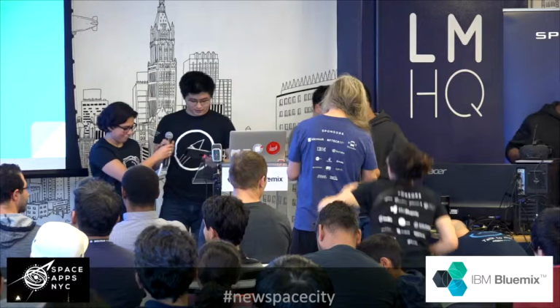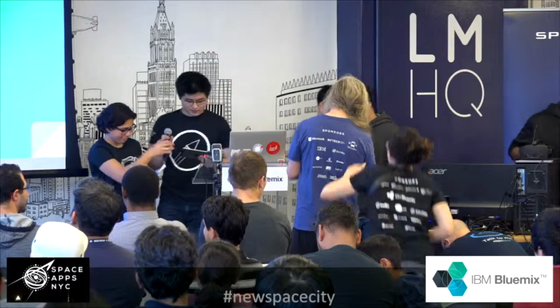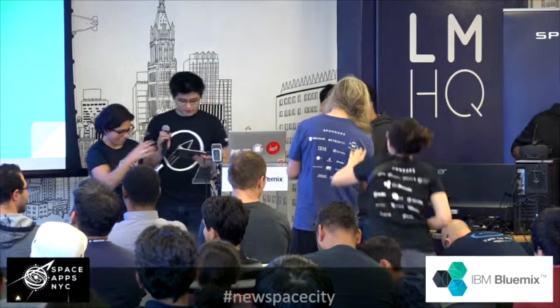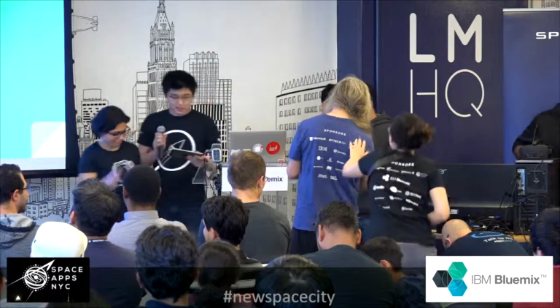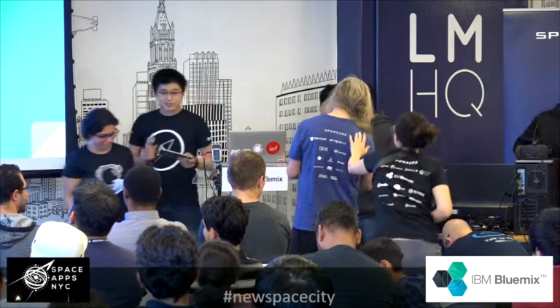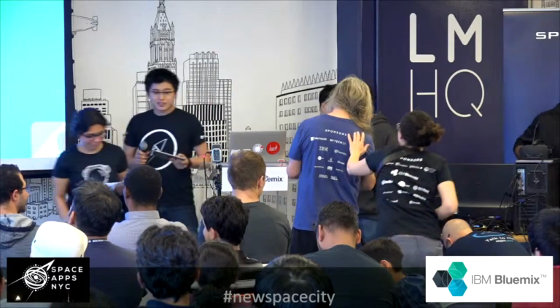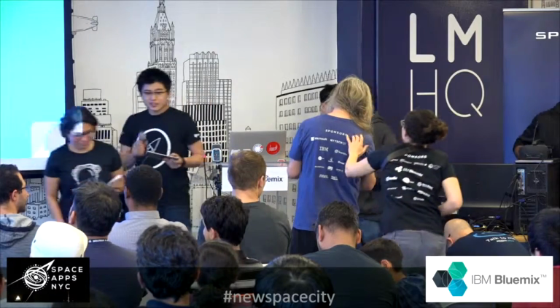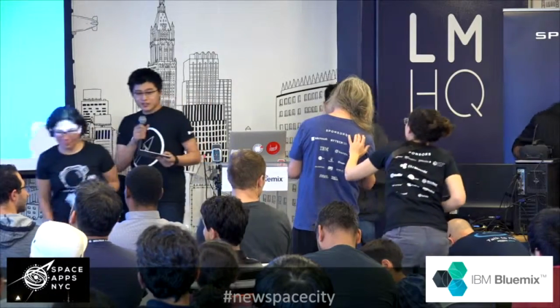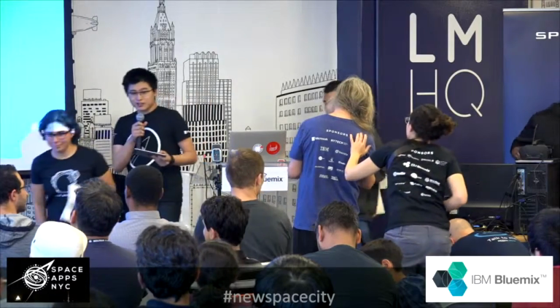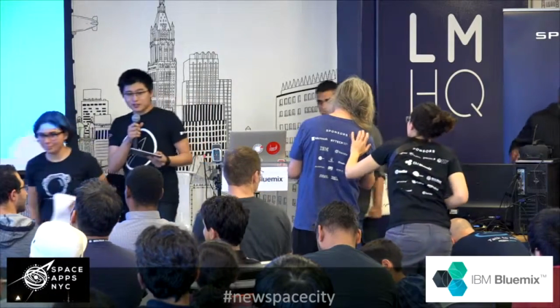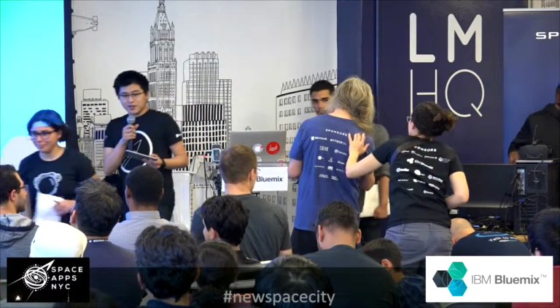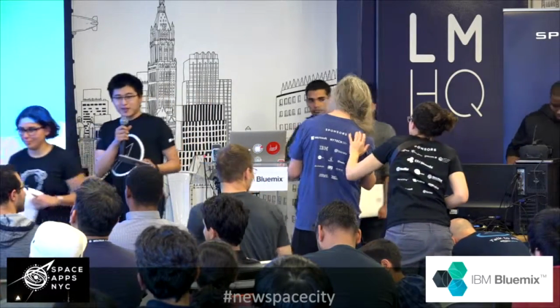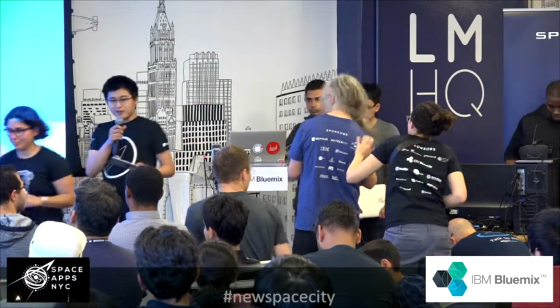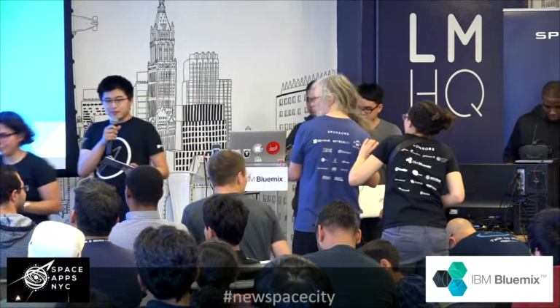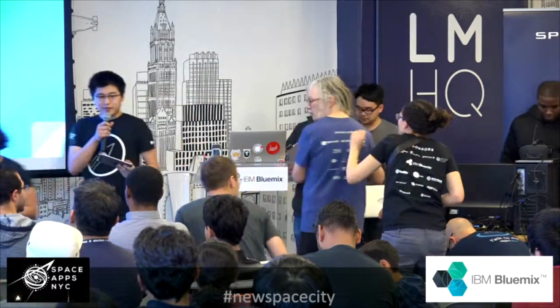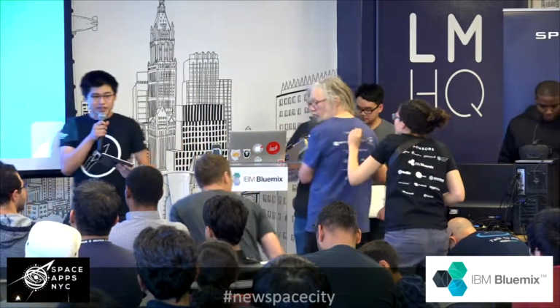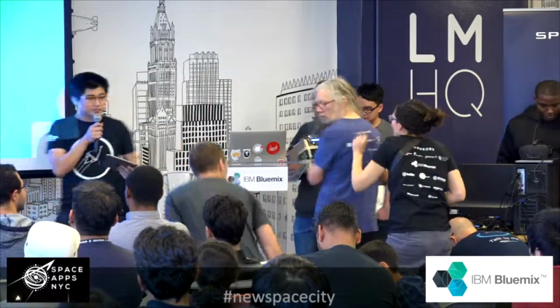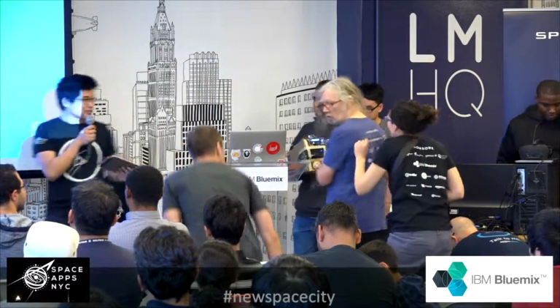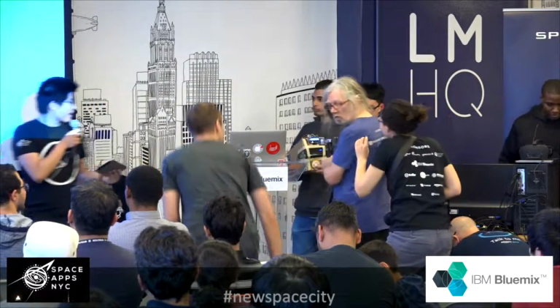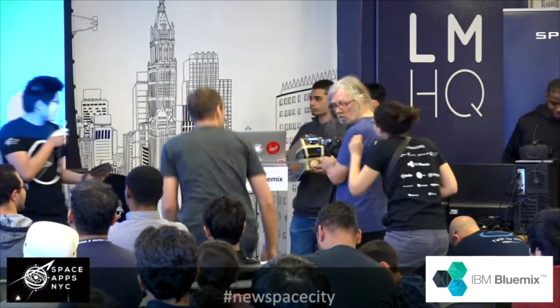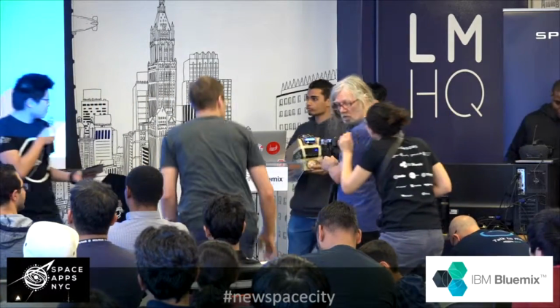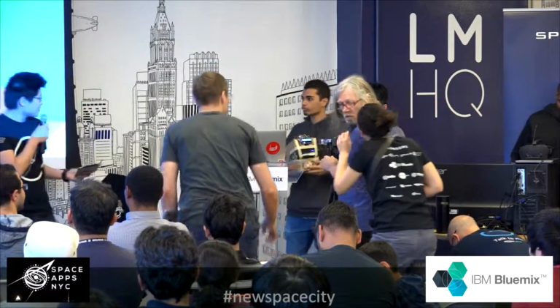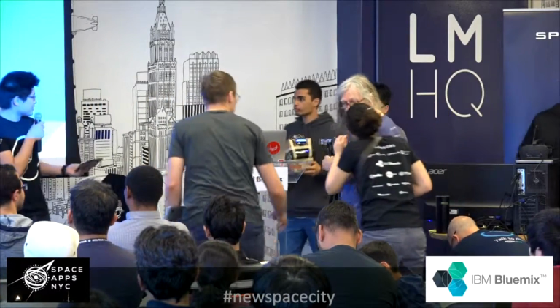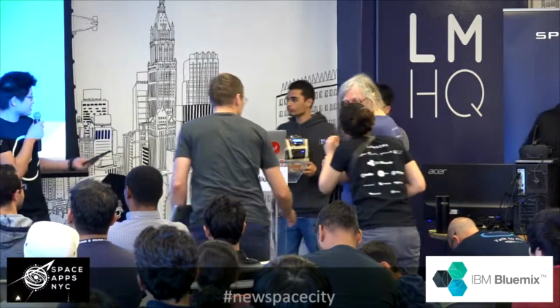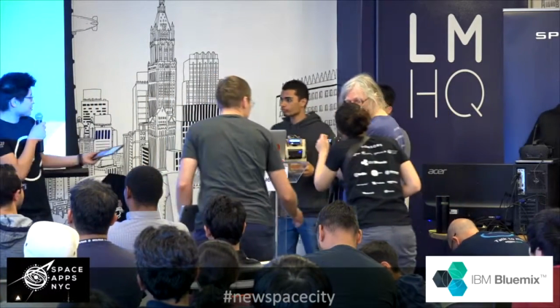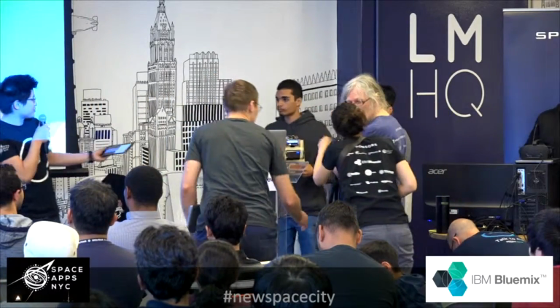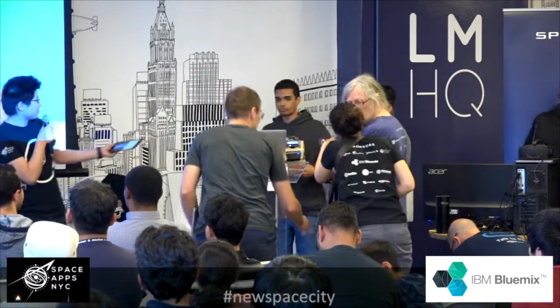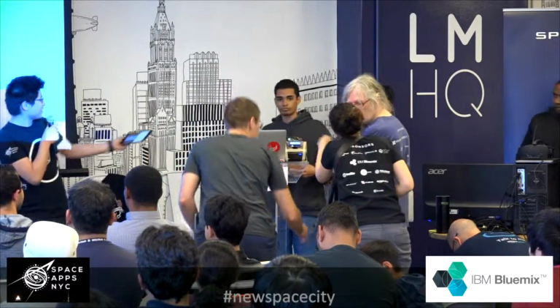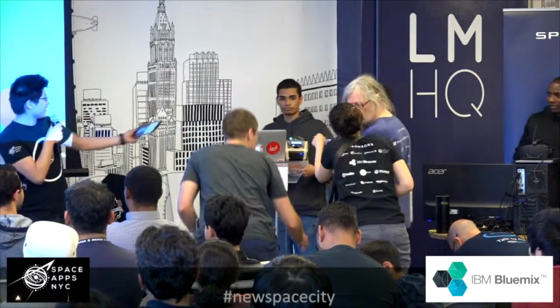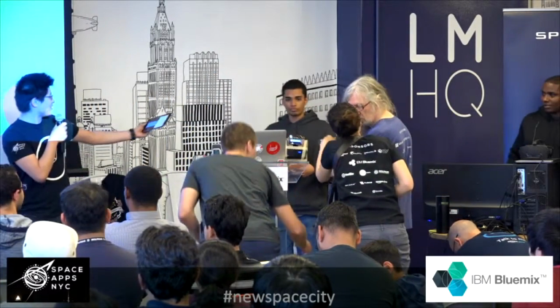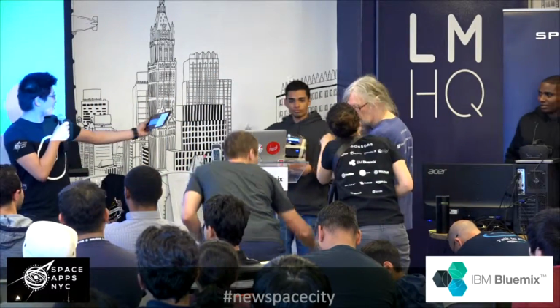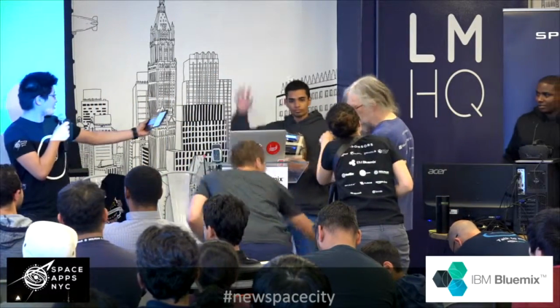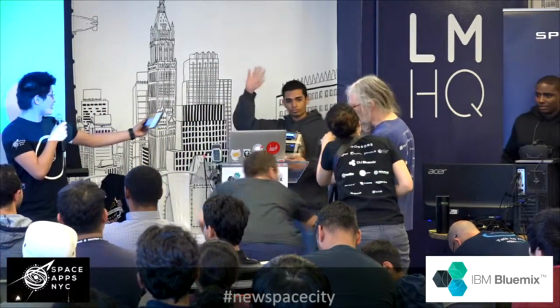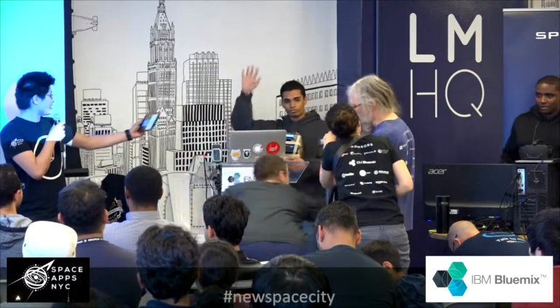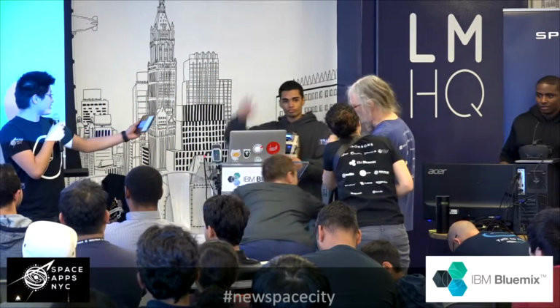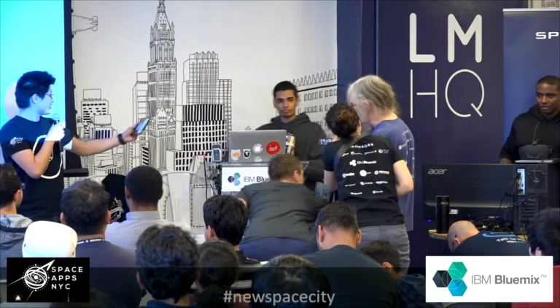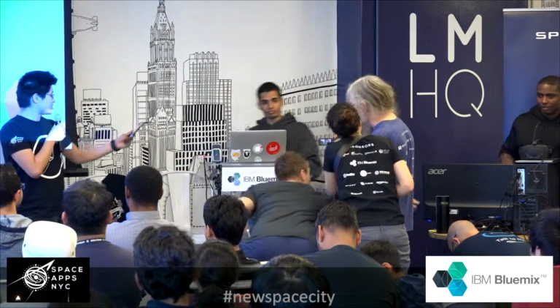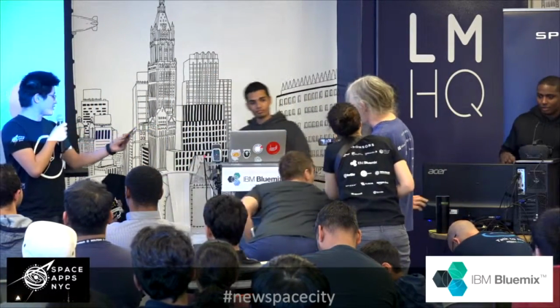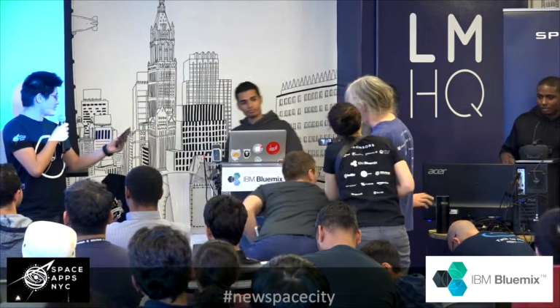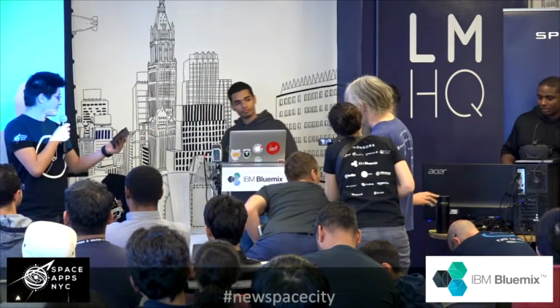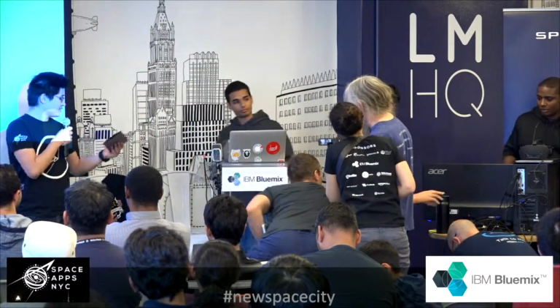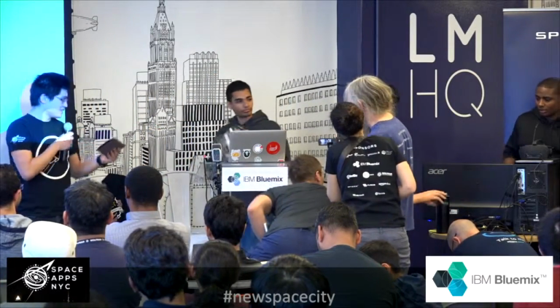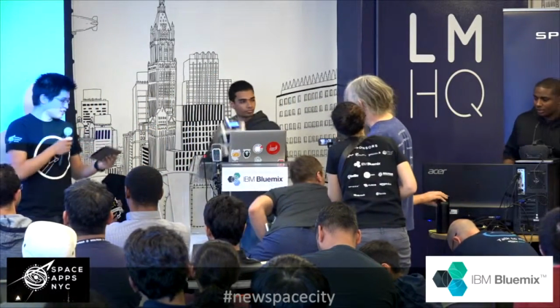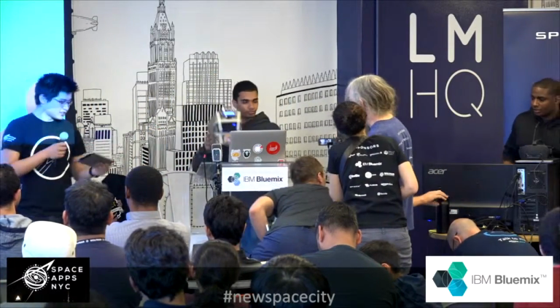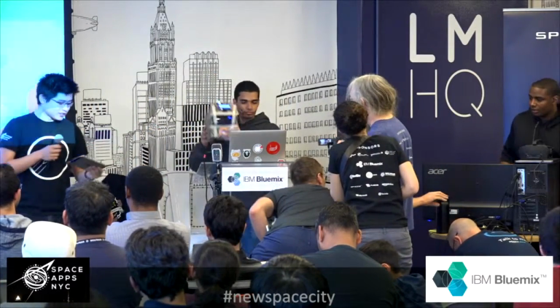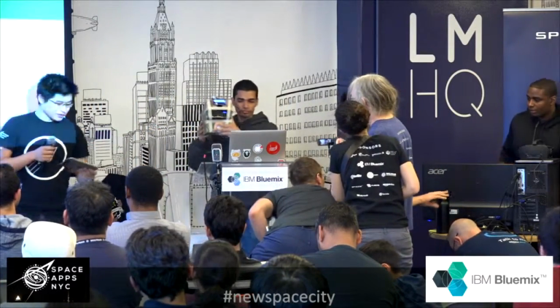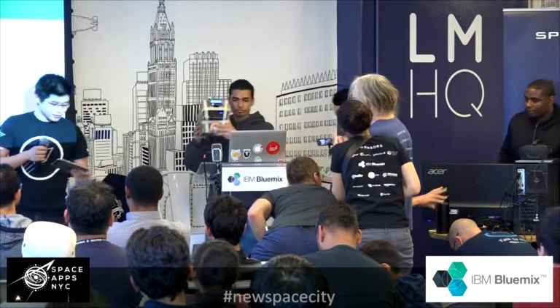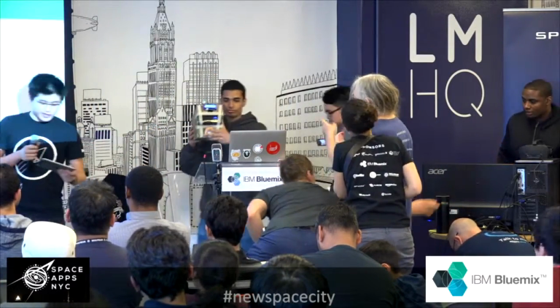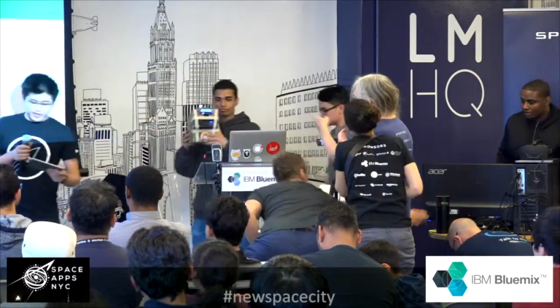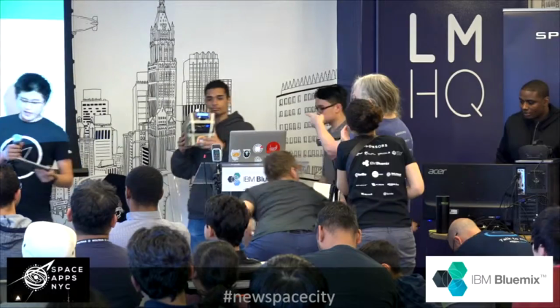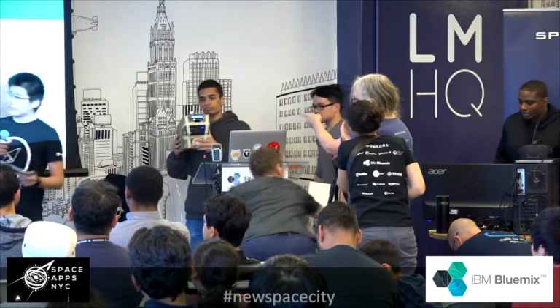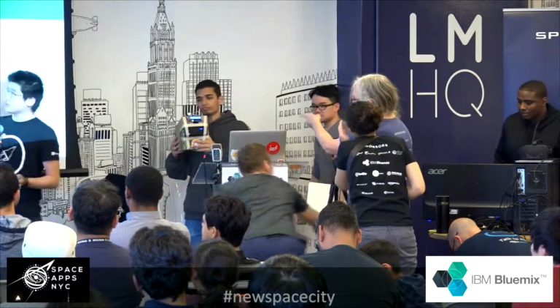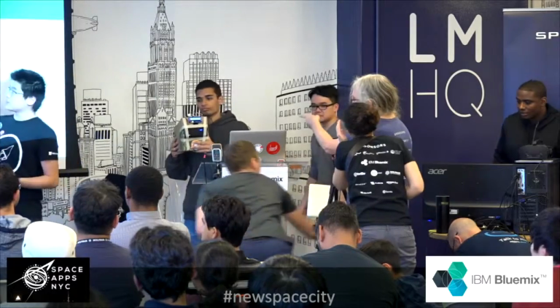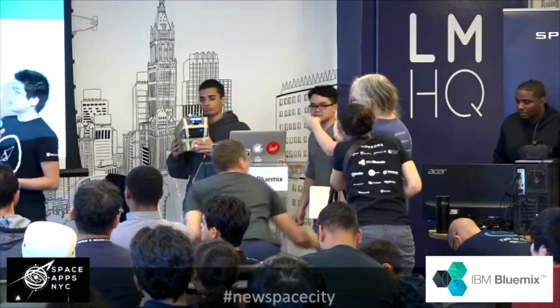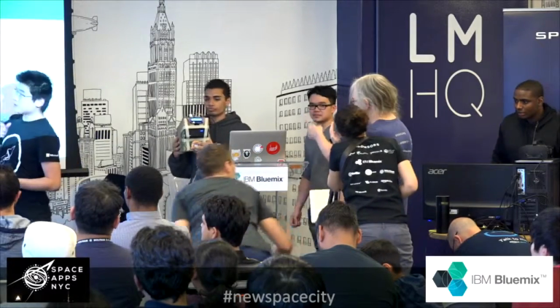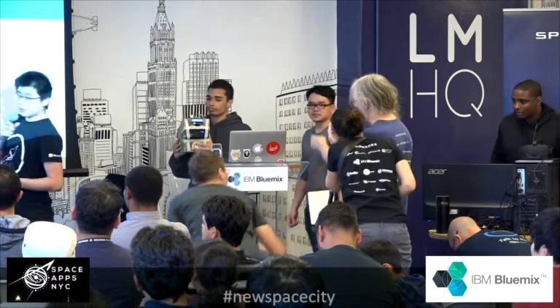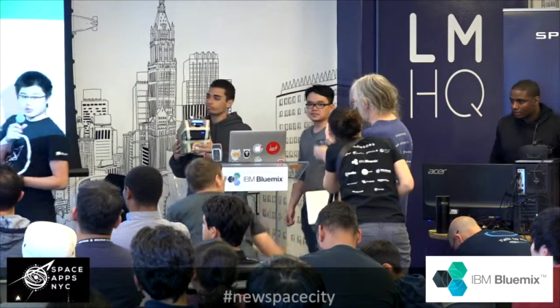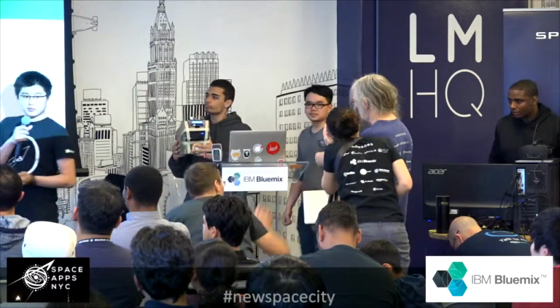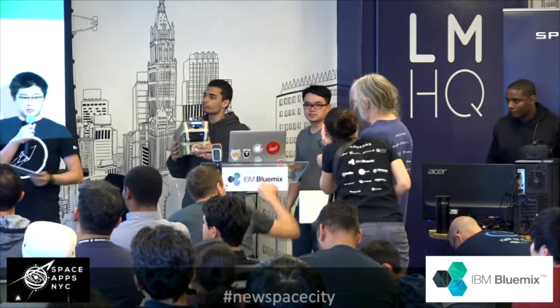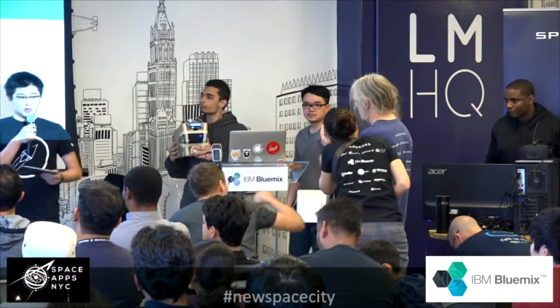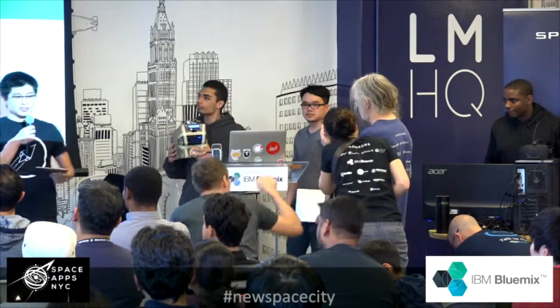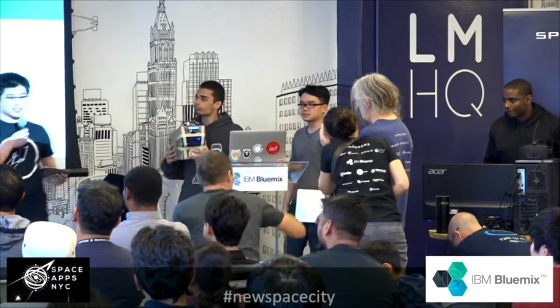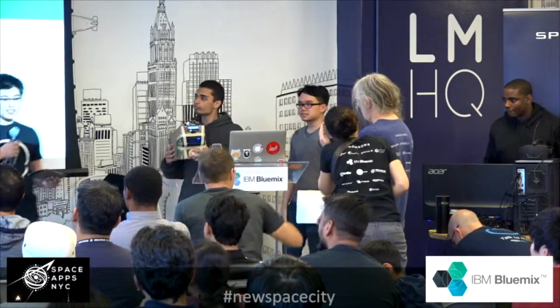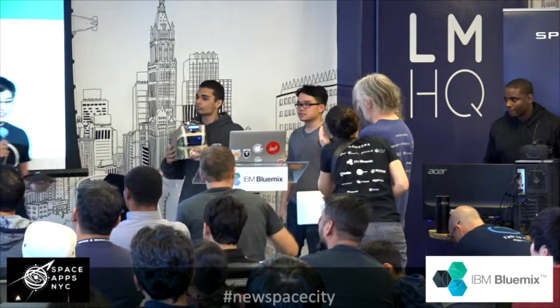Hi, my name is Gabe, here's Abdullah and there is Jason. We have built a thermal weather station.